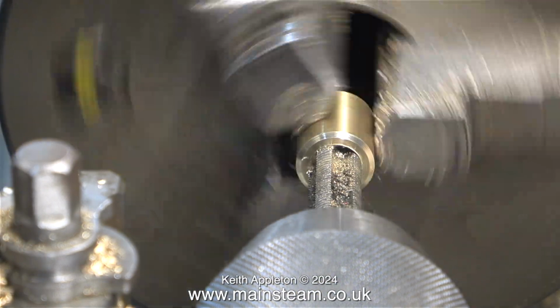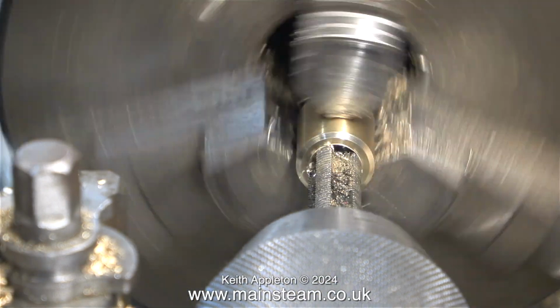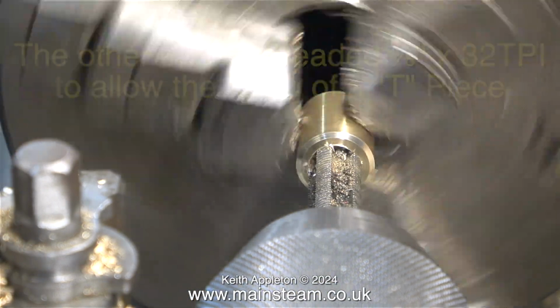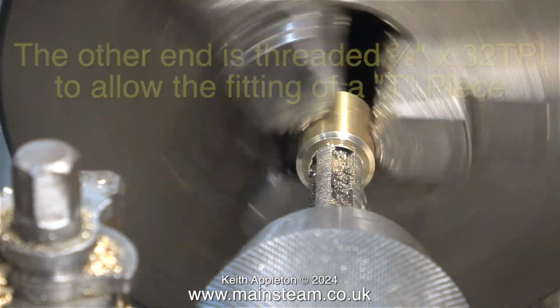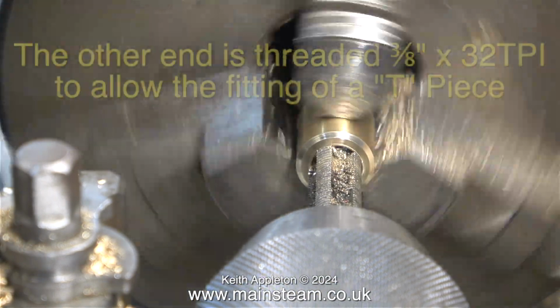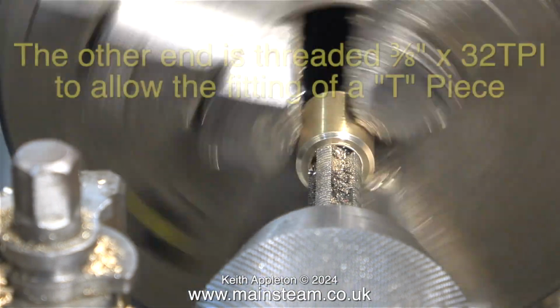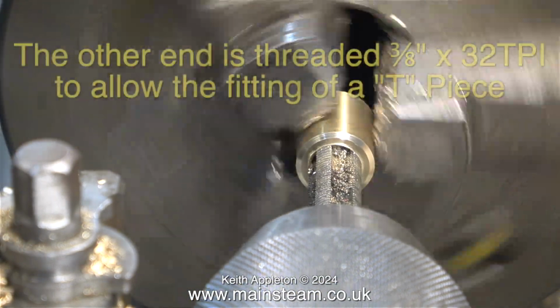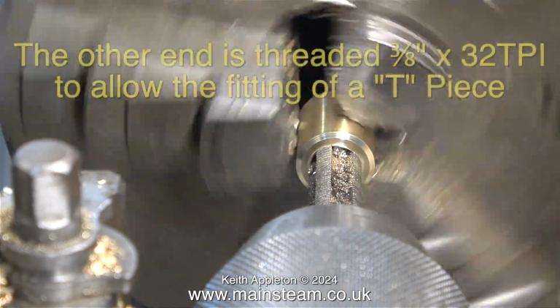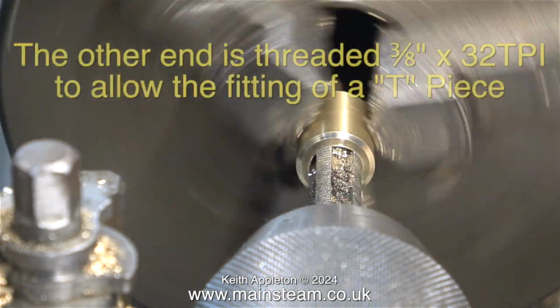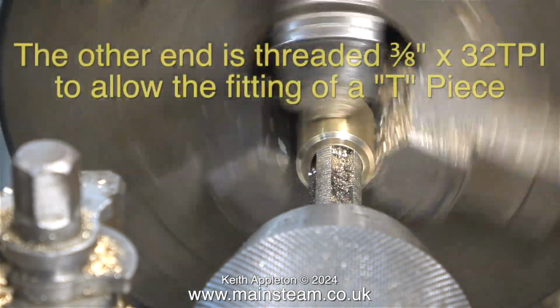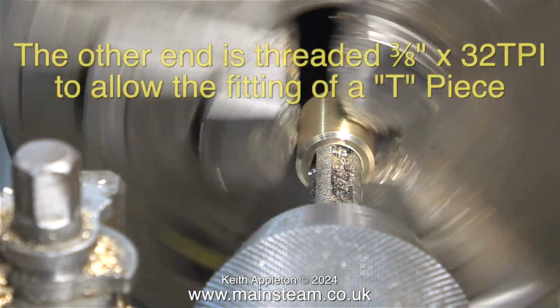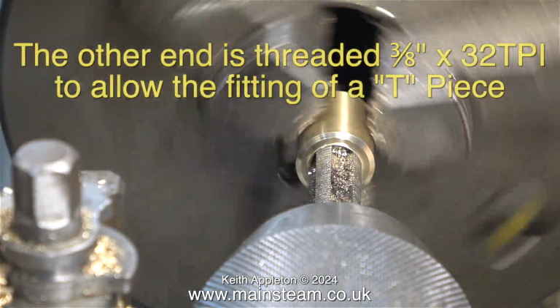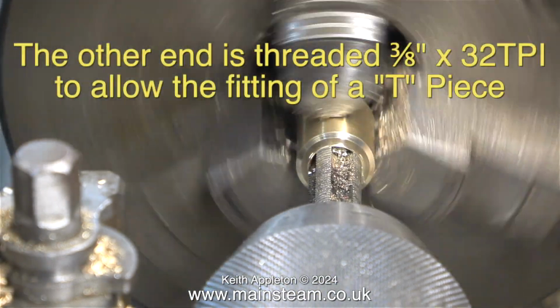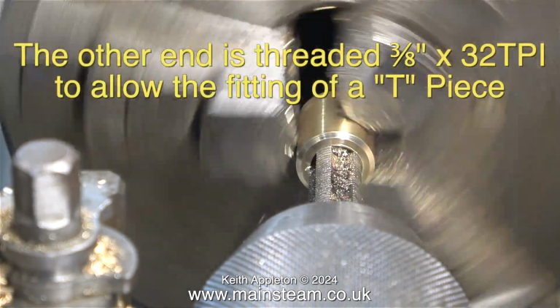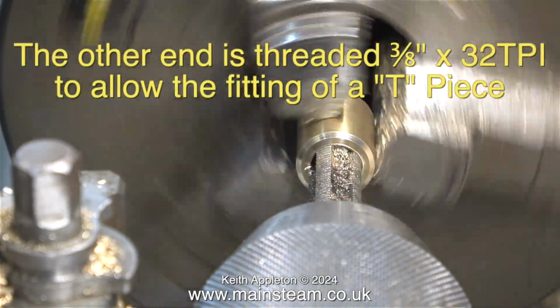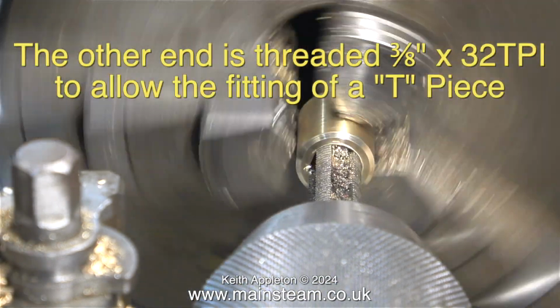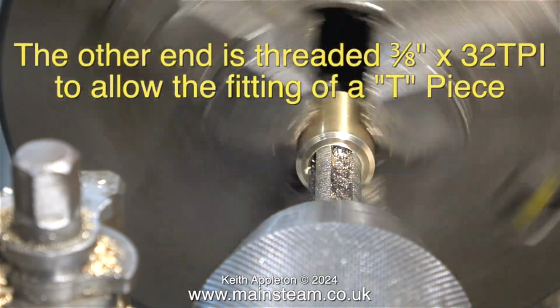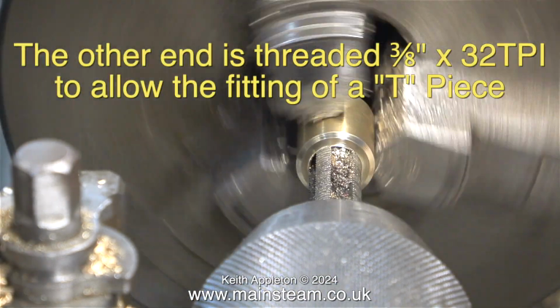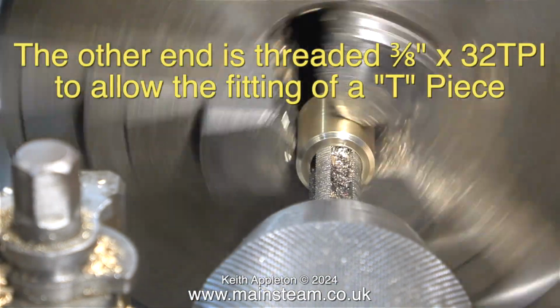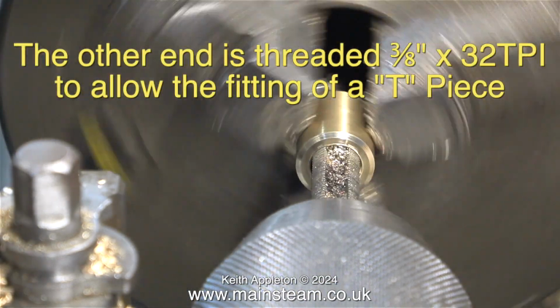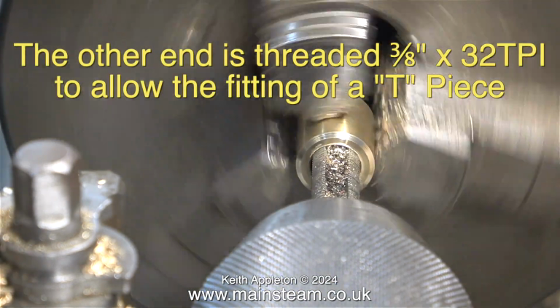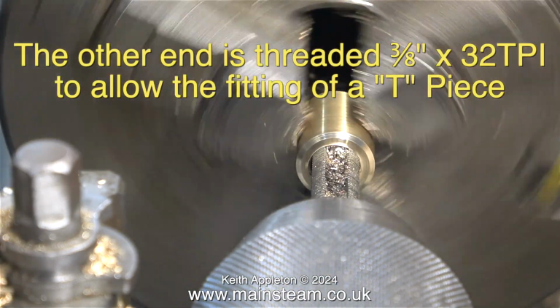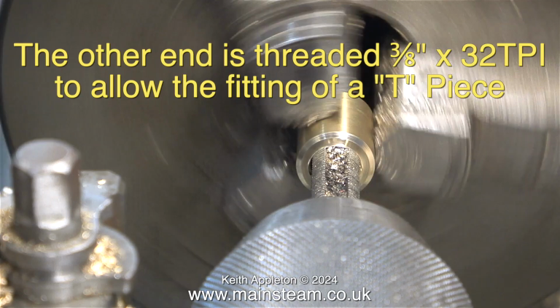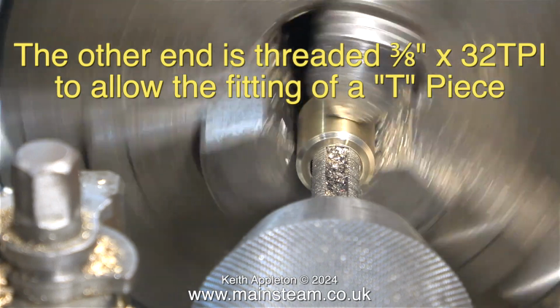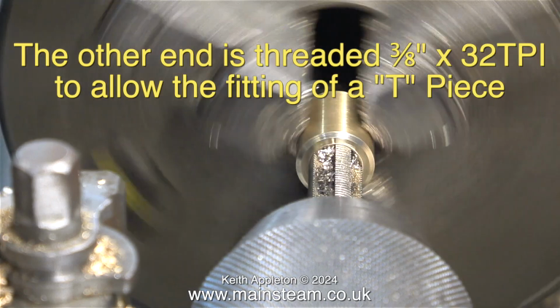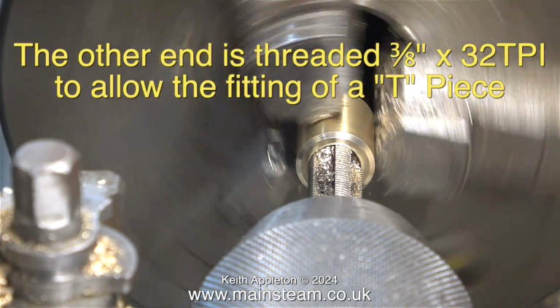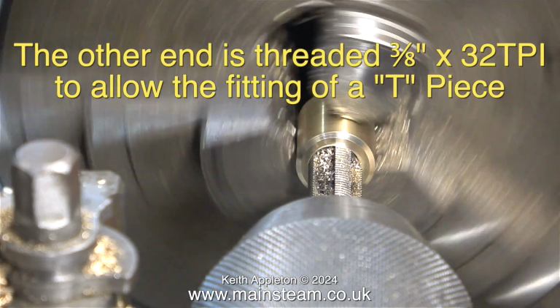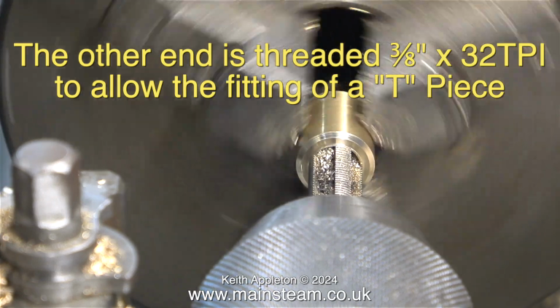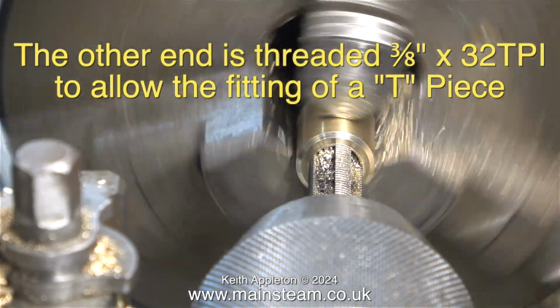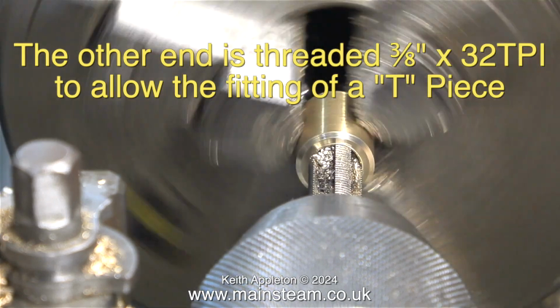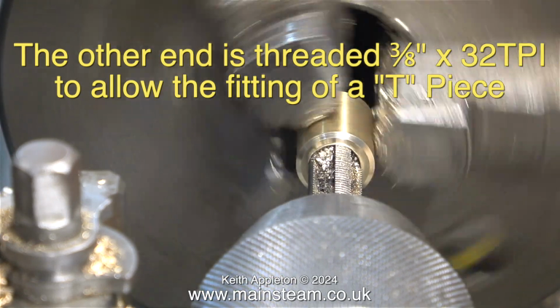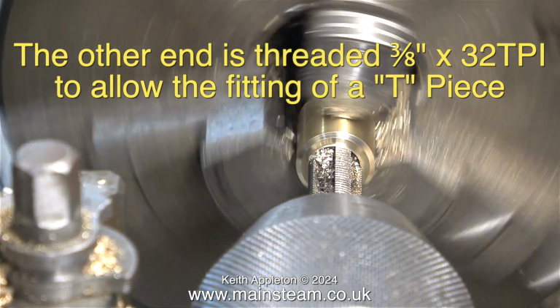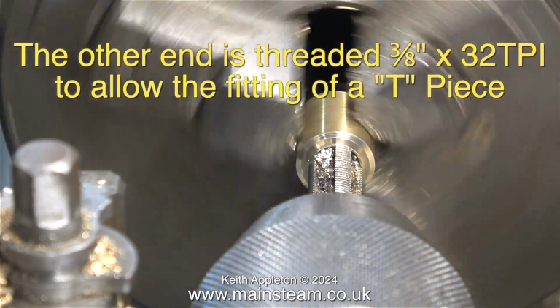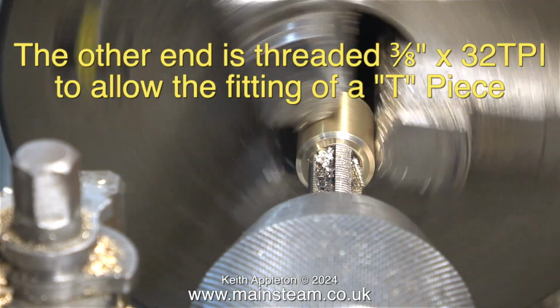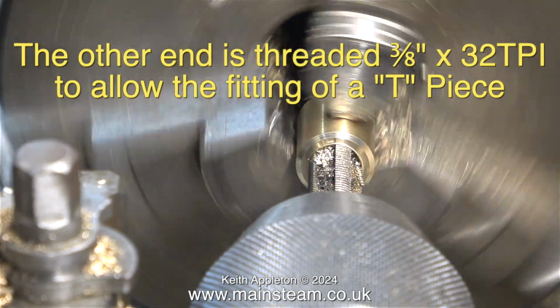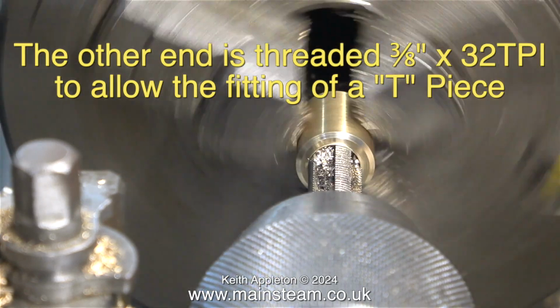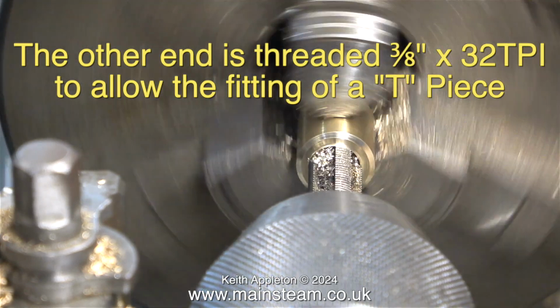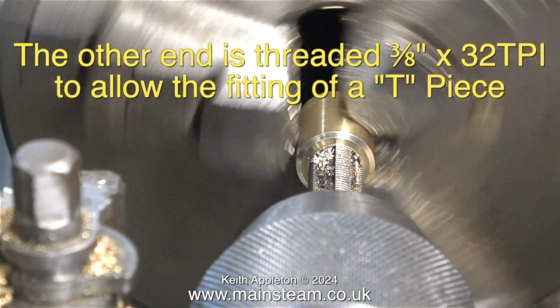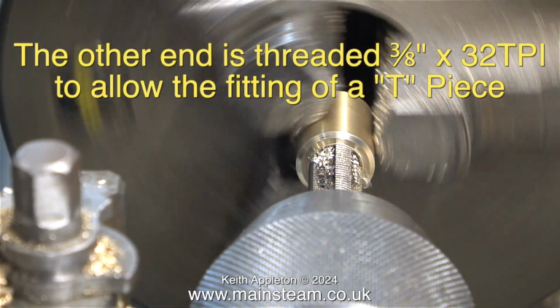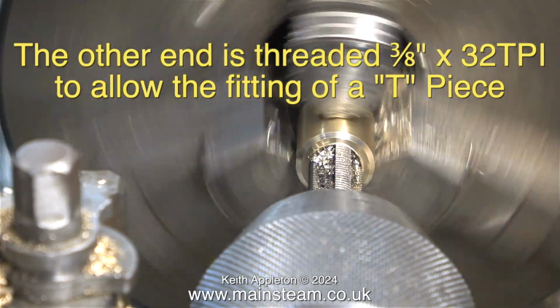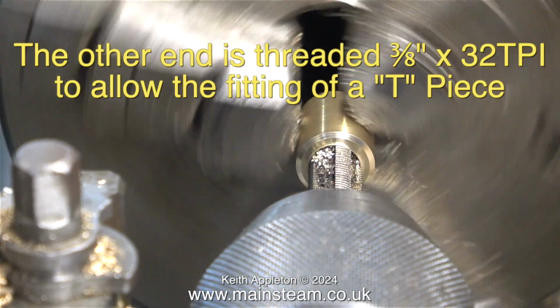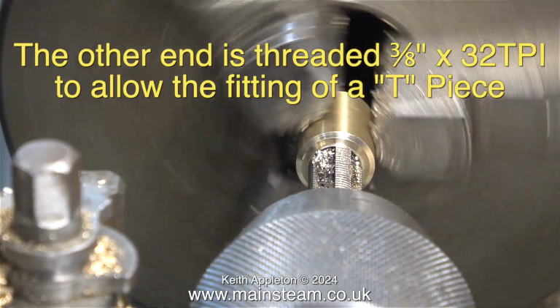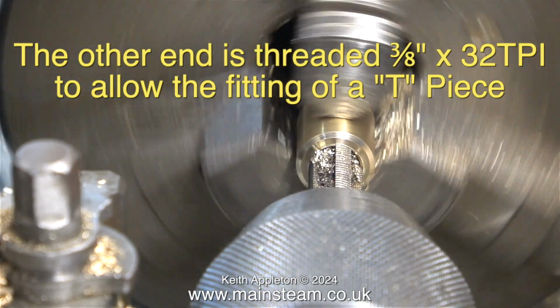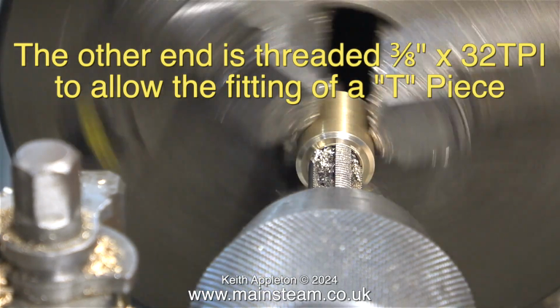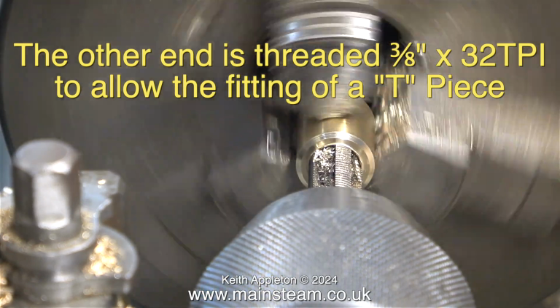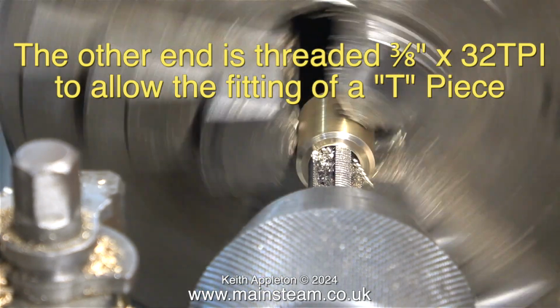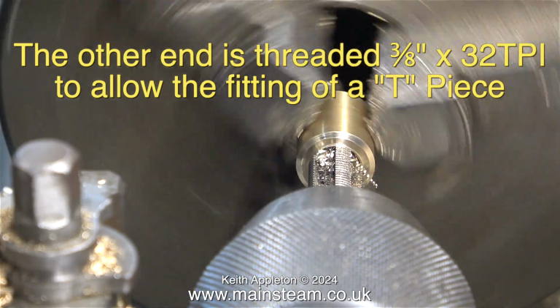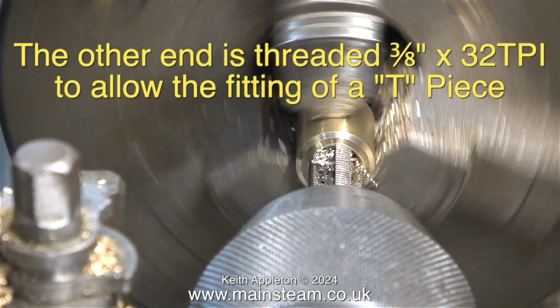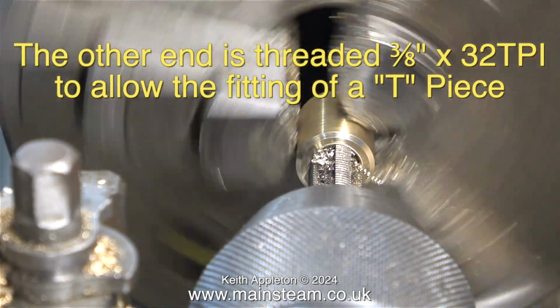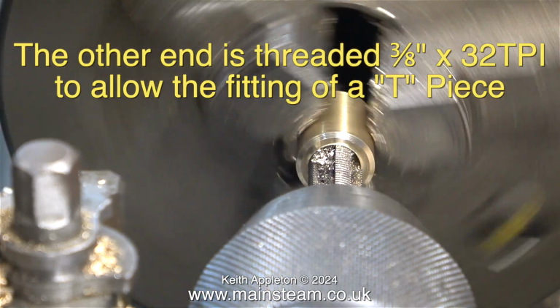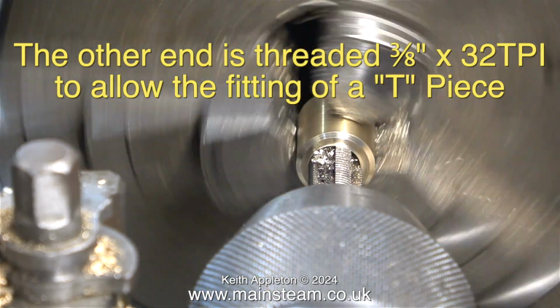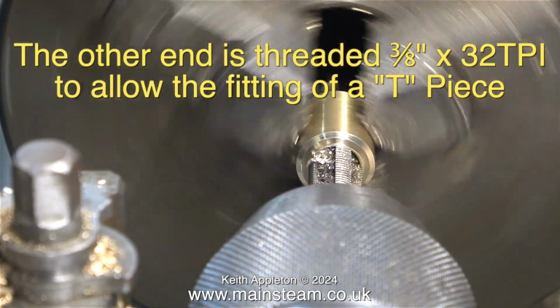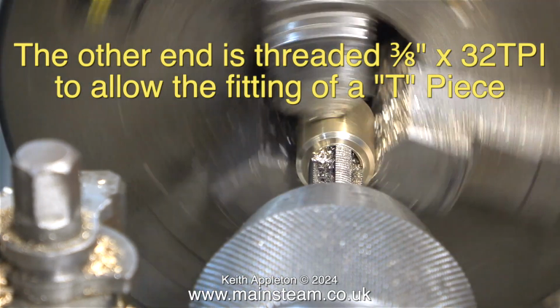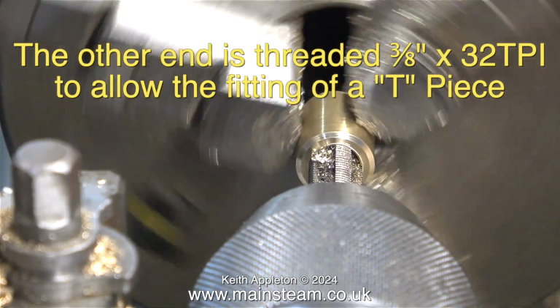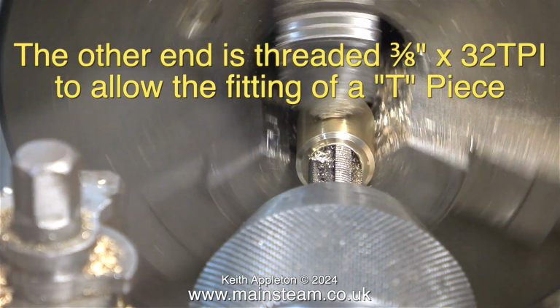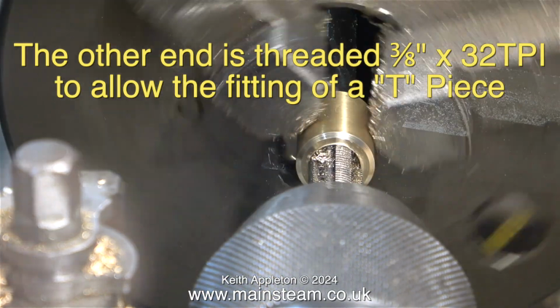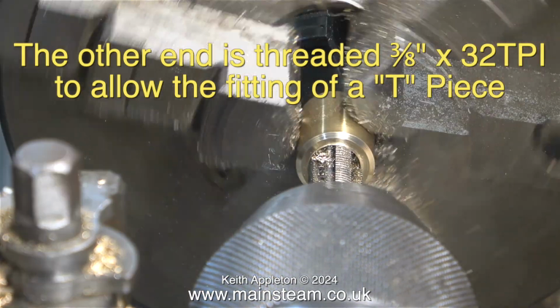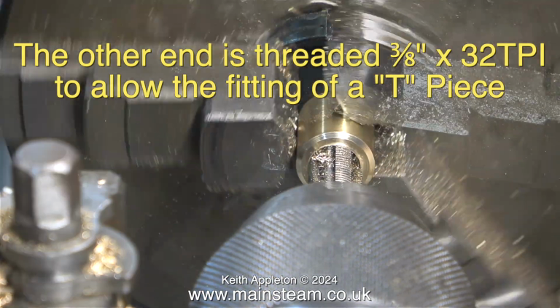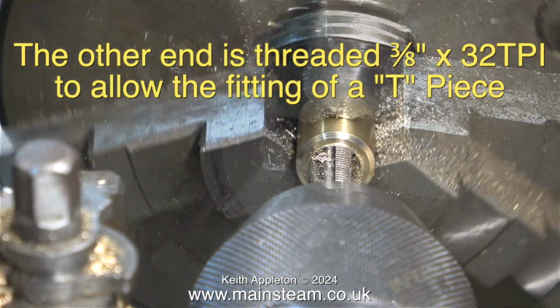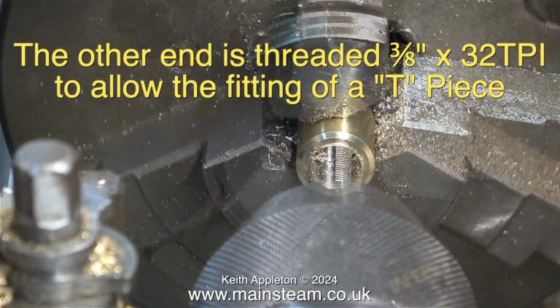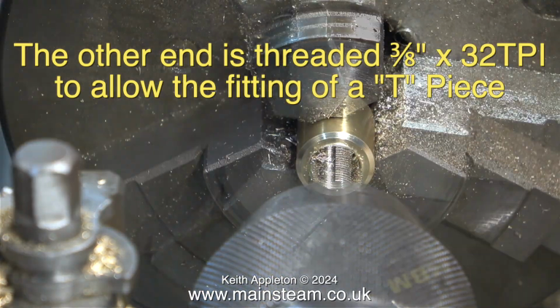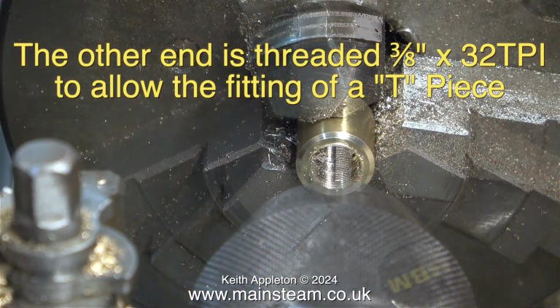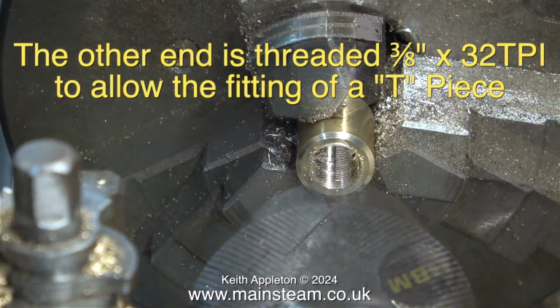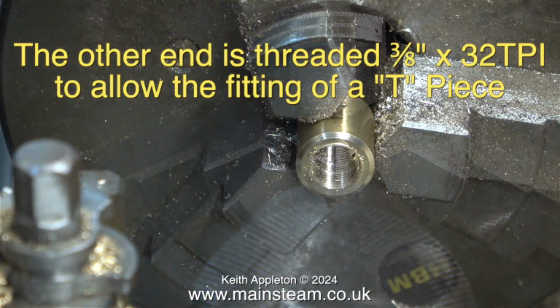In this clip, the other end — which is chamfered — is threaded ⅜ by 32 threads per inch to allow the fitting of a T-piece.